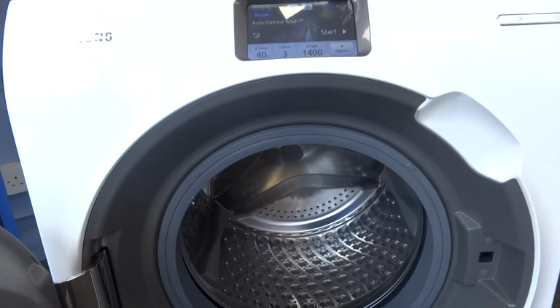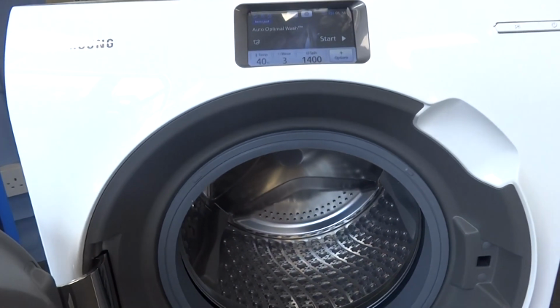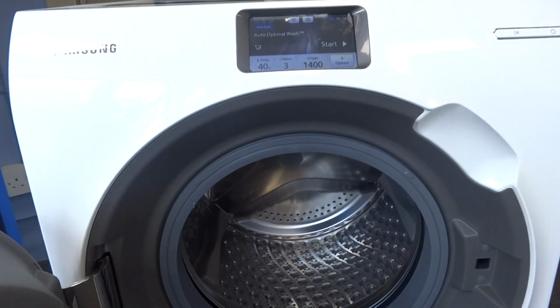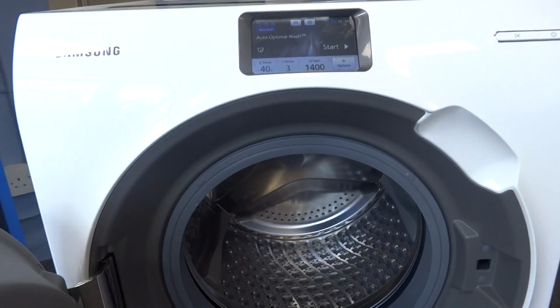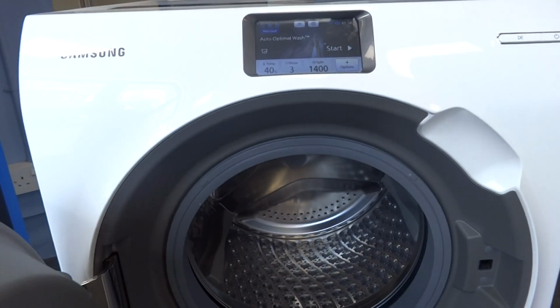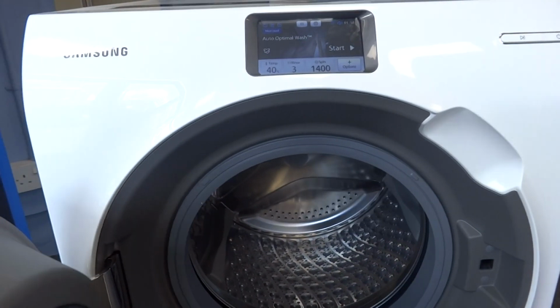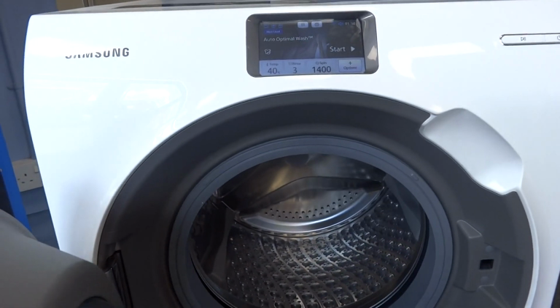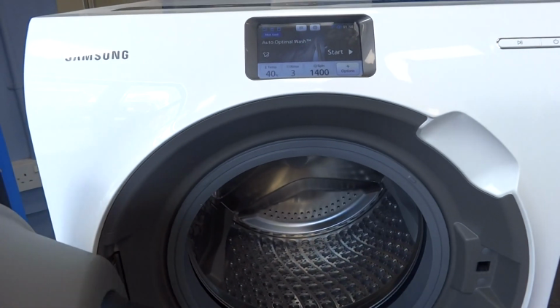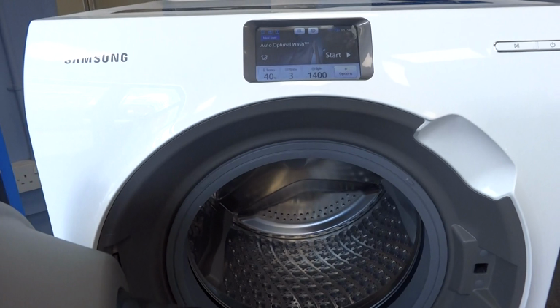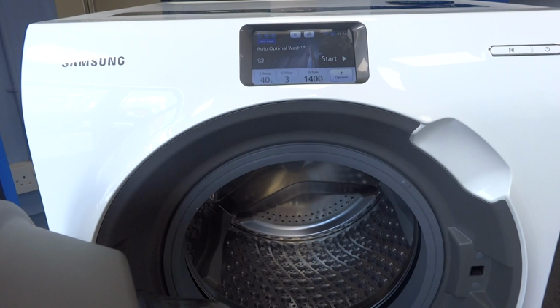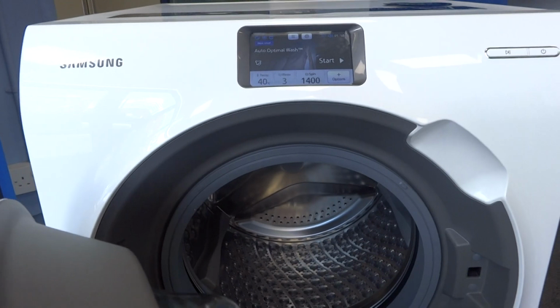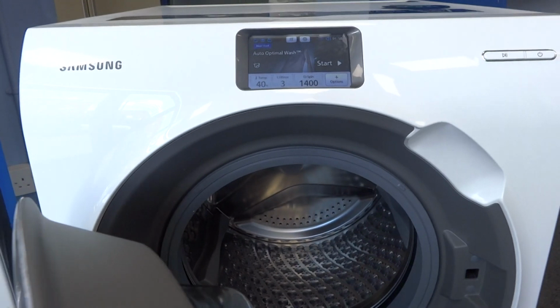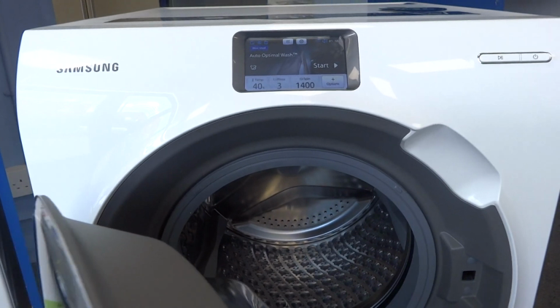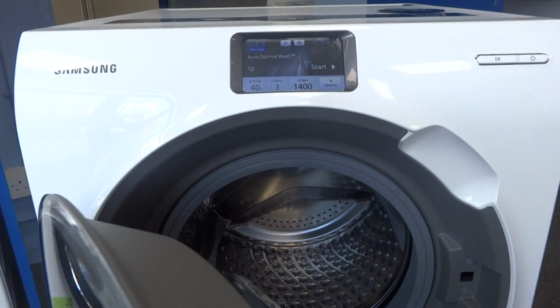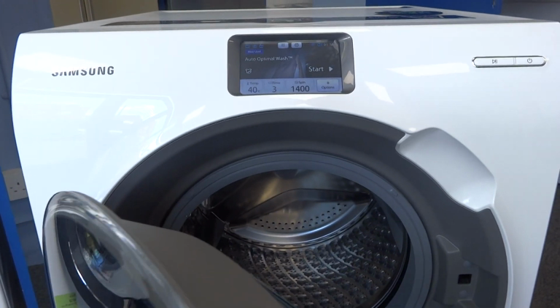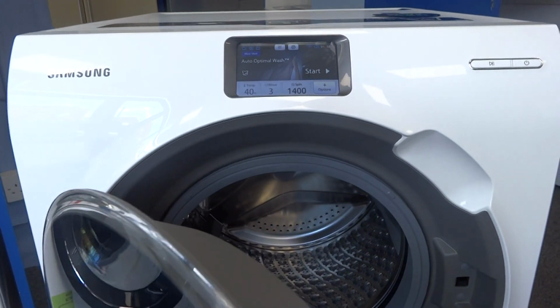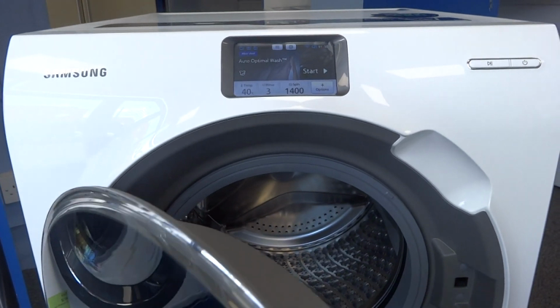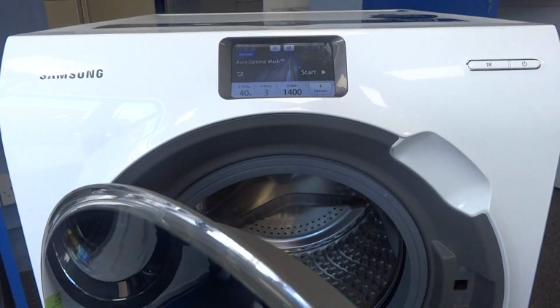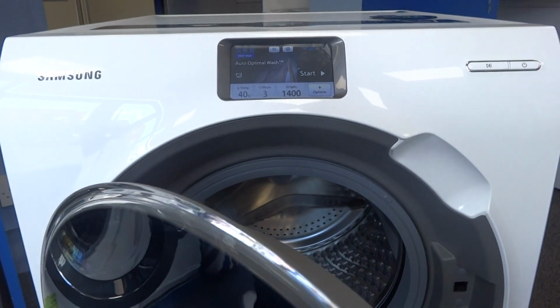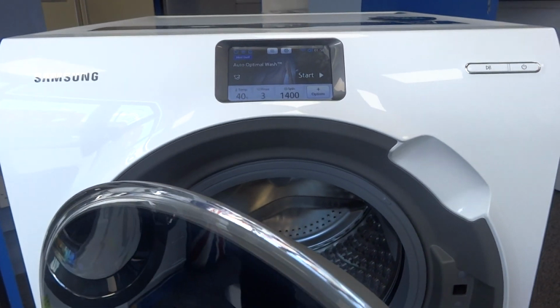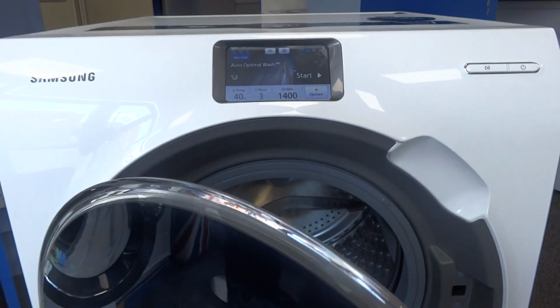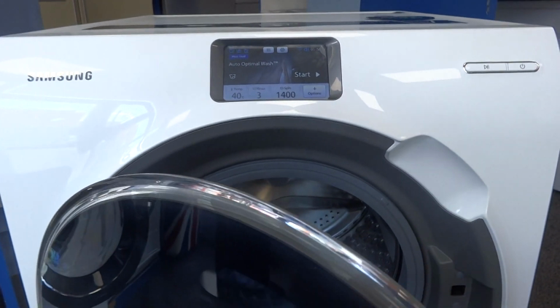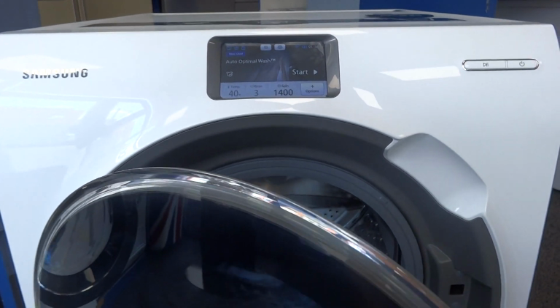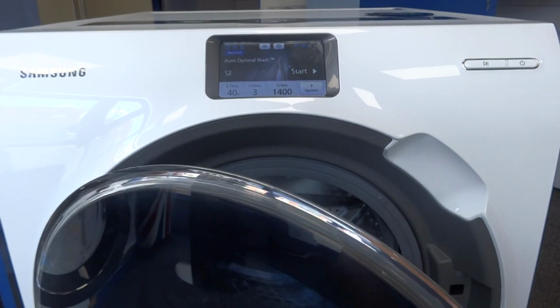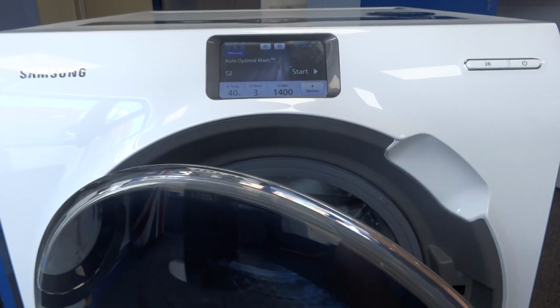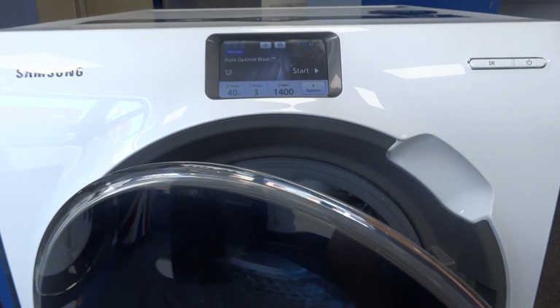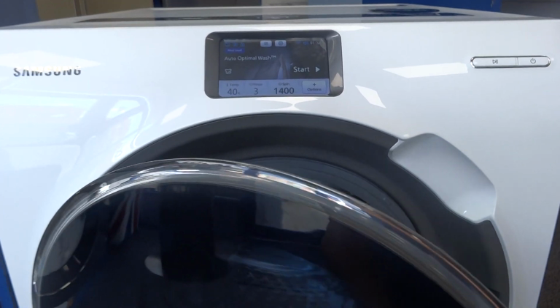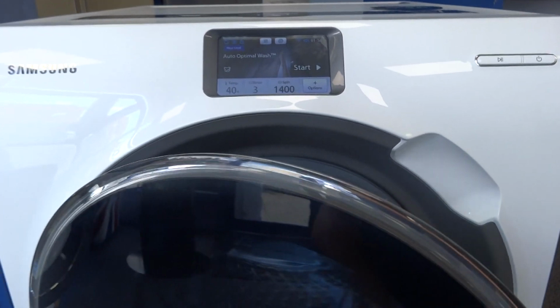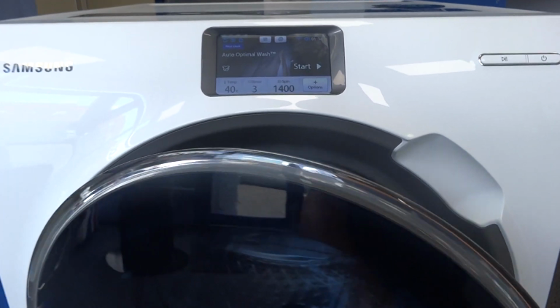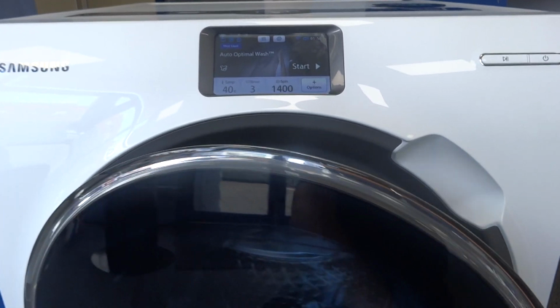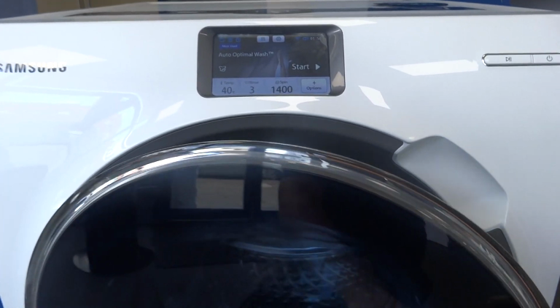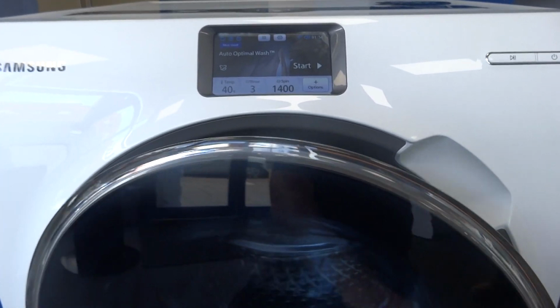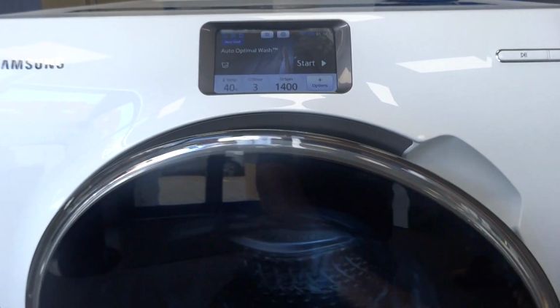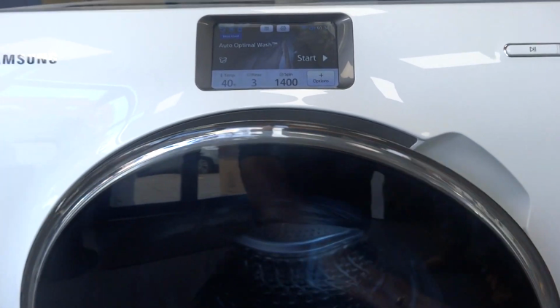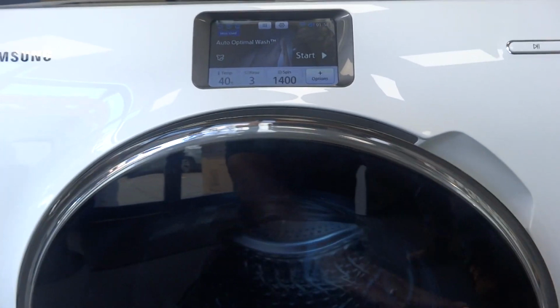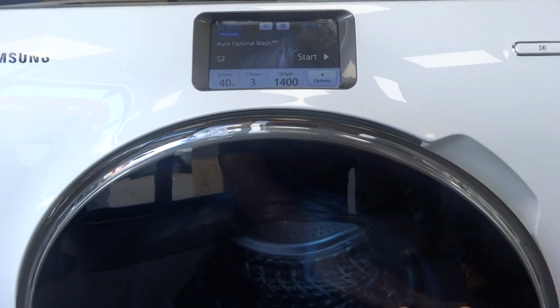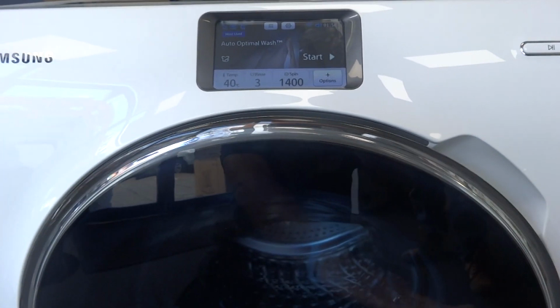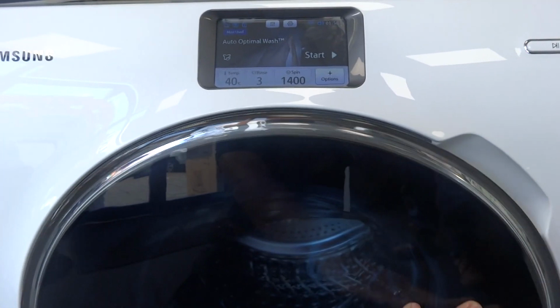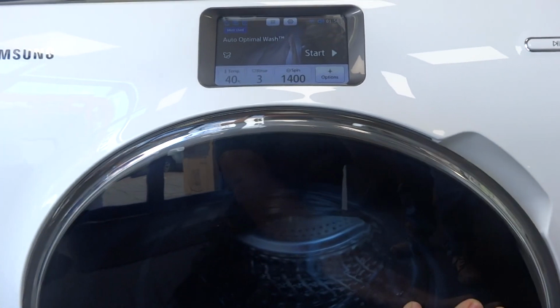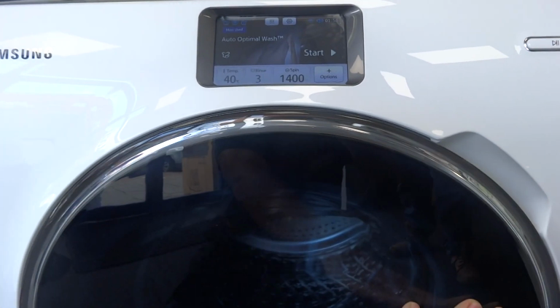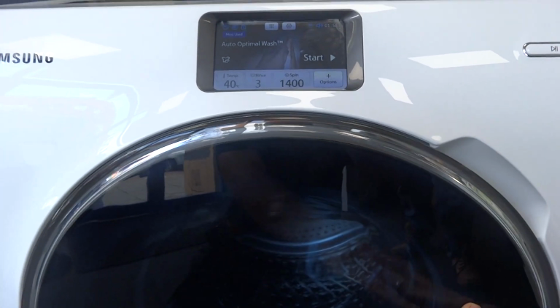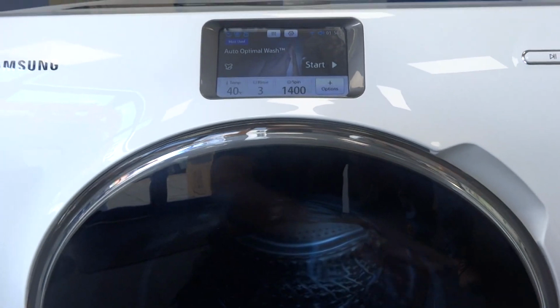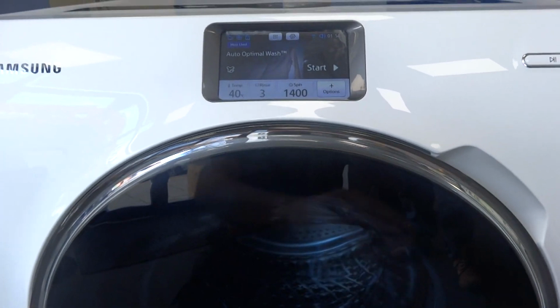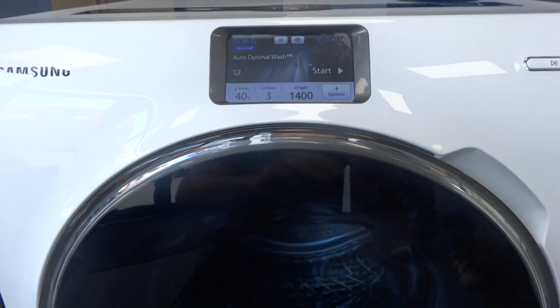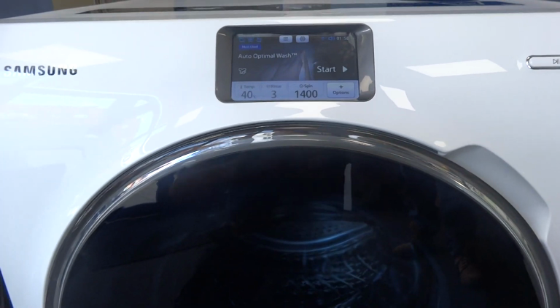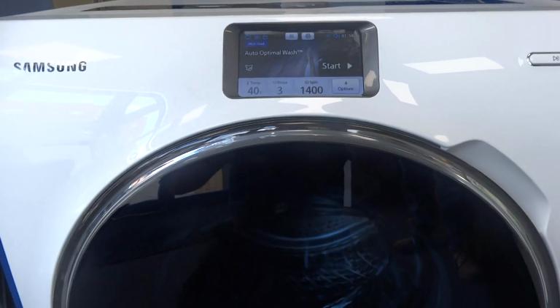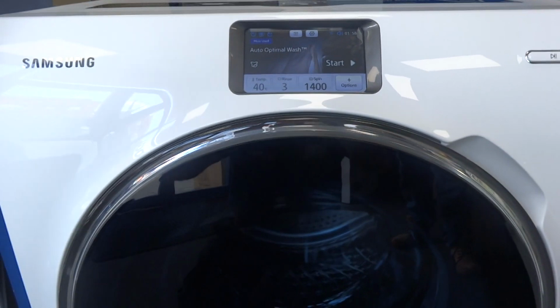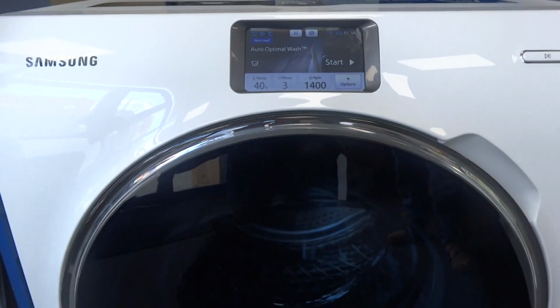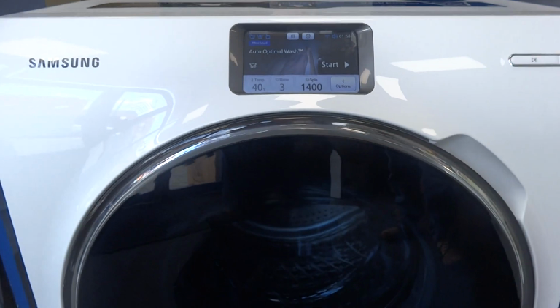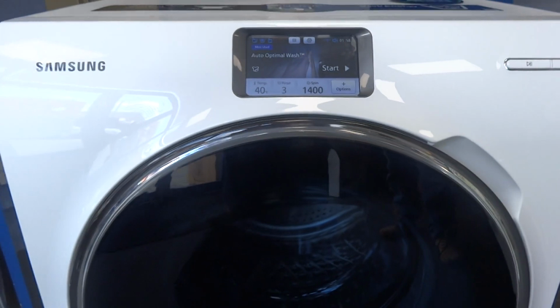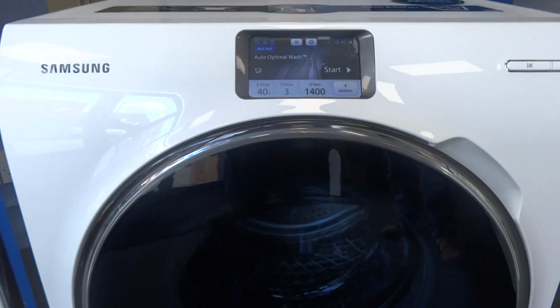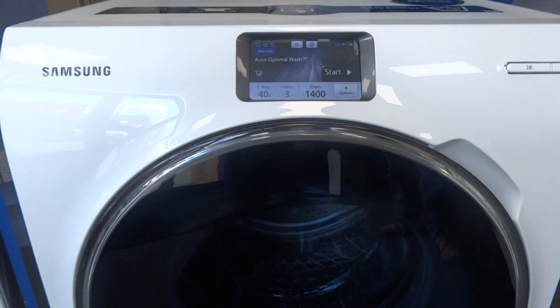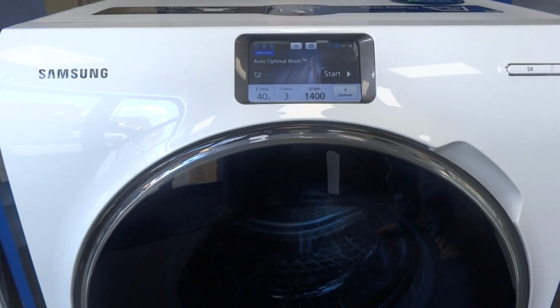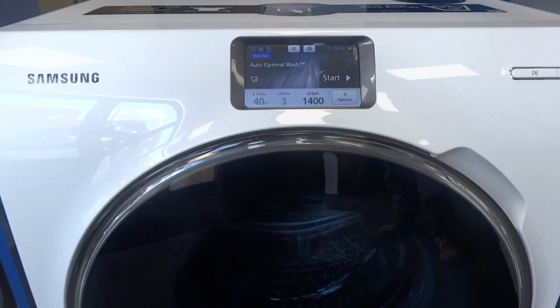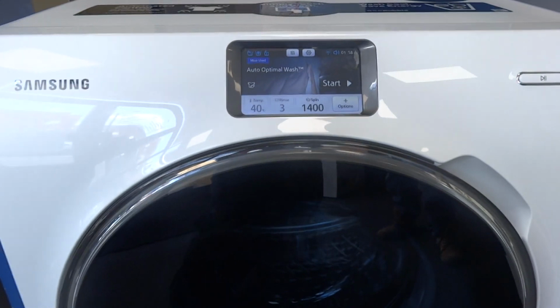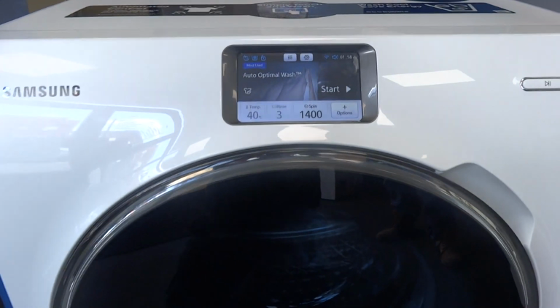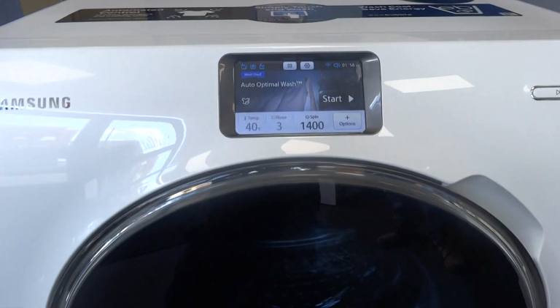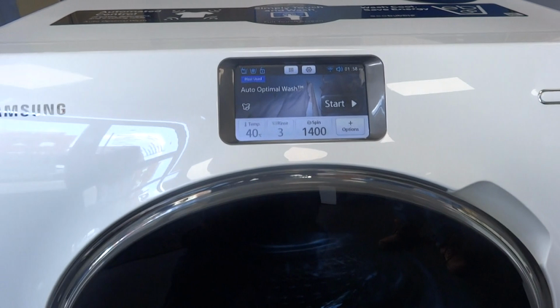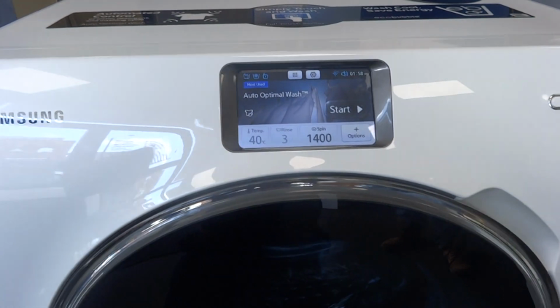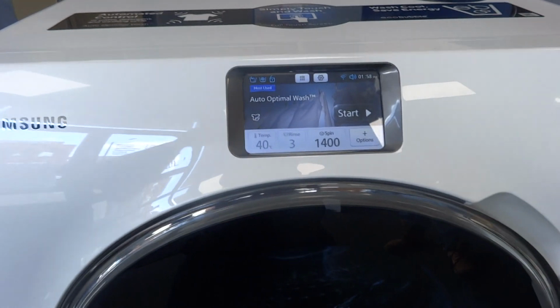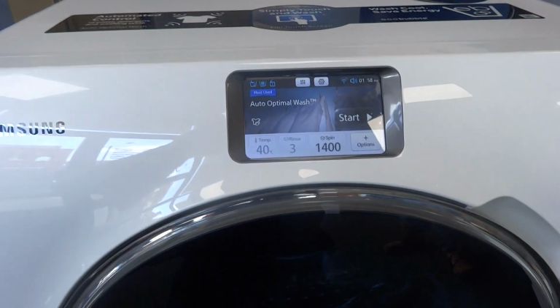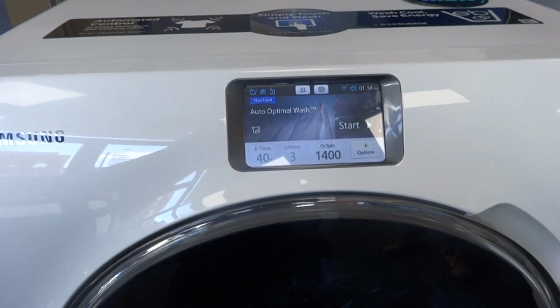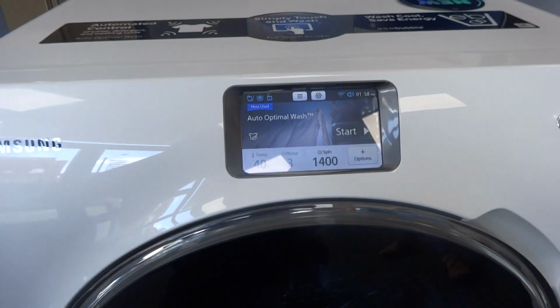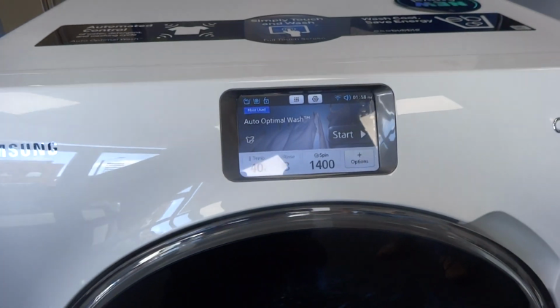I'm going to do a video next showing you how your iPhone can now control your washing machine.